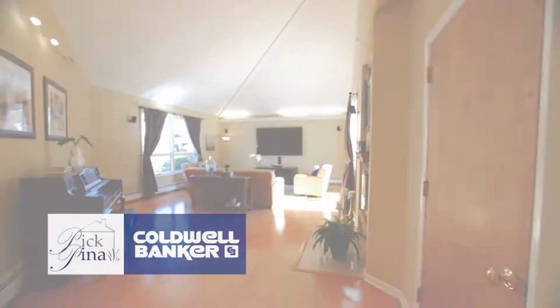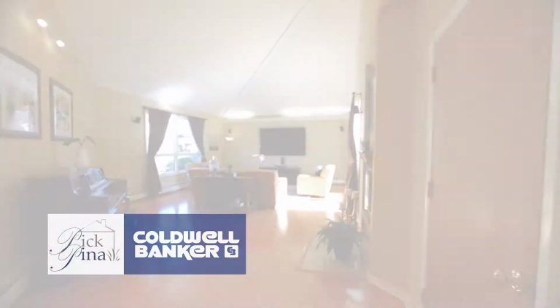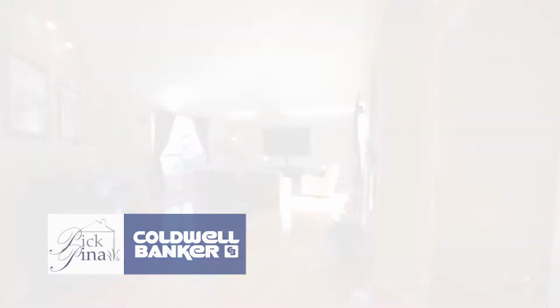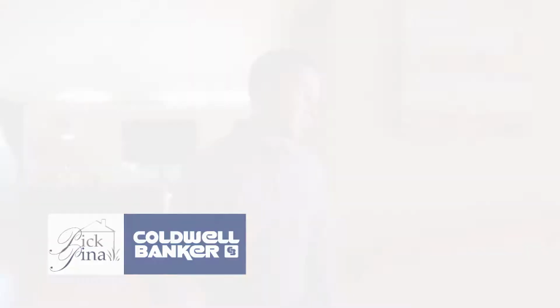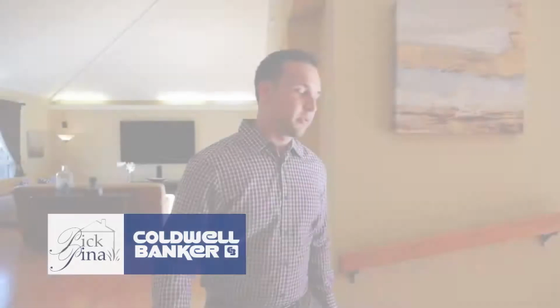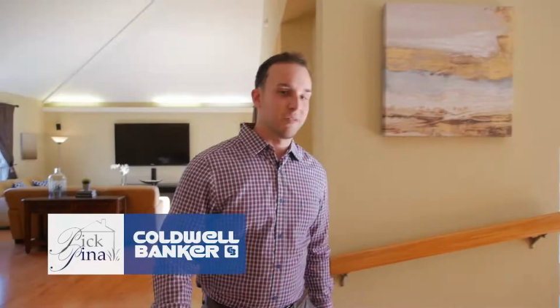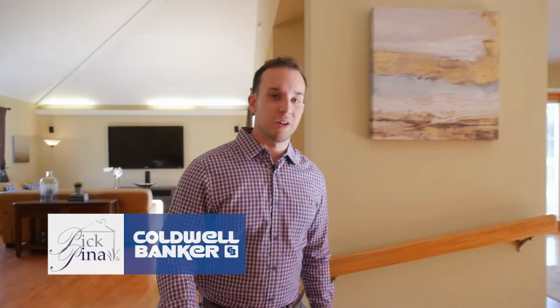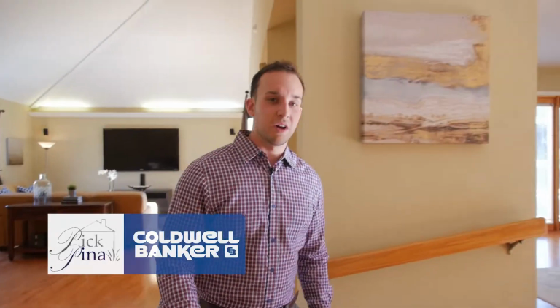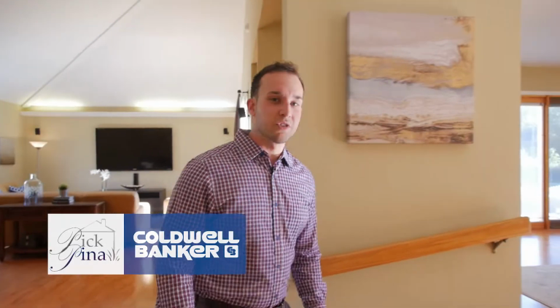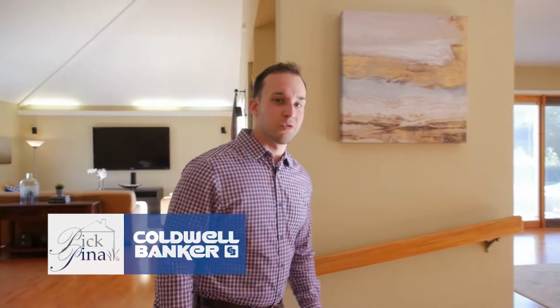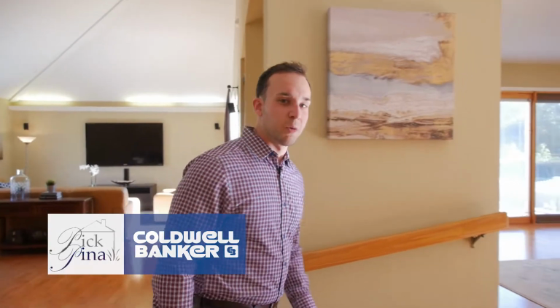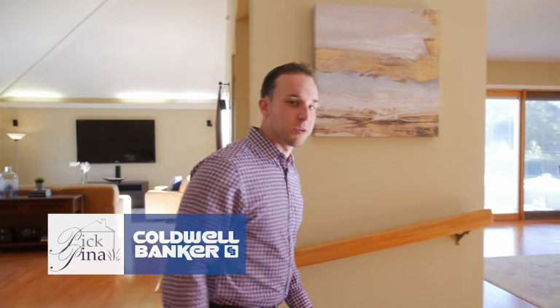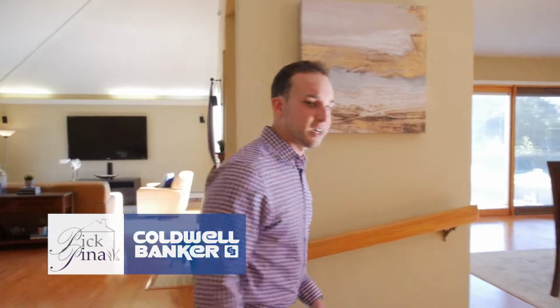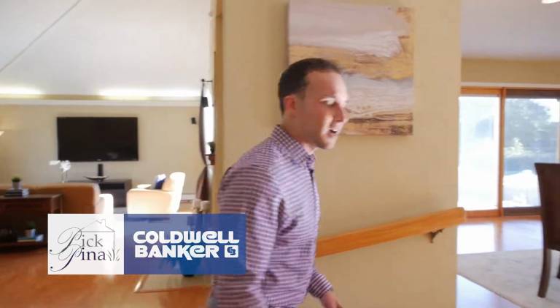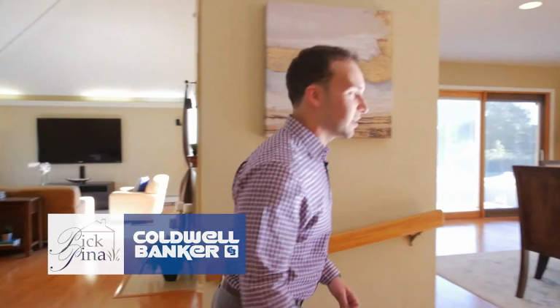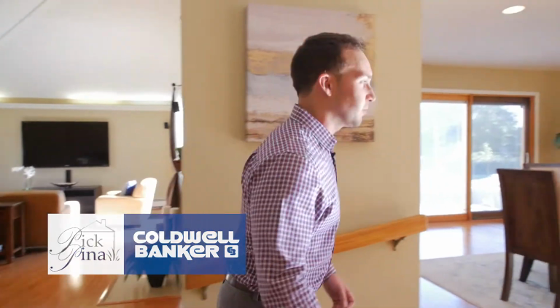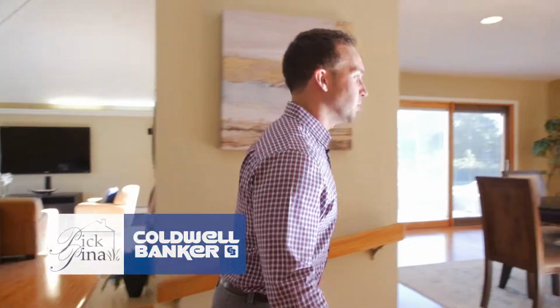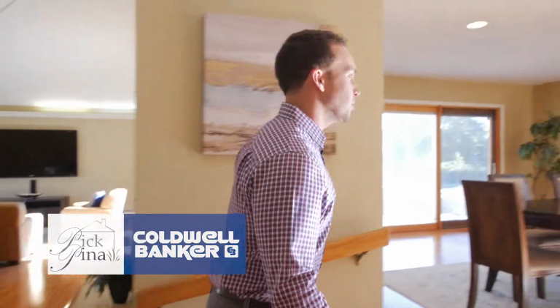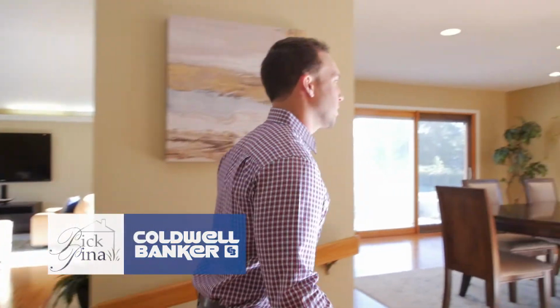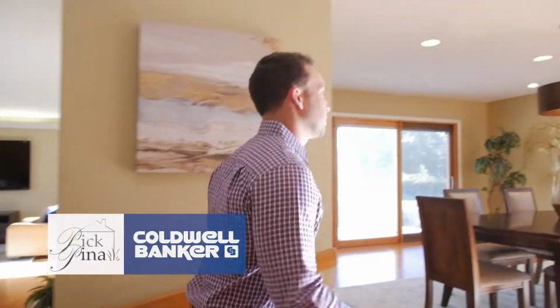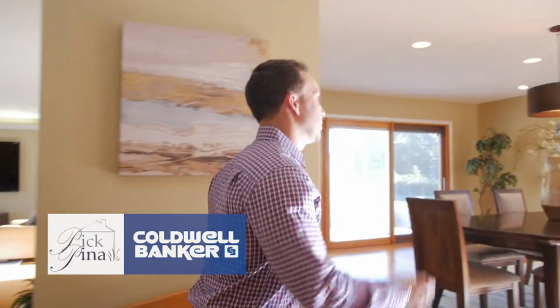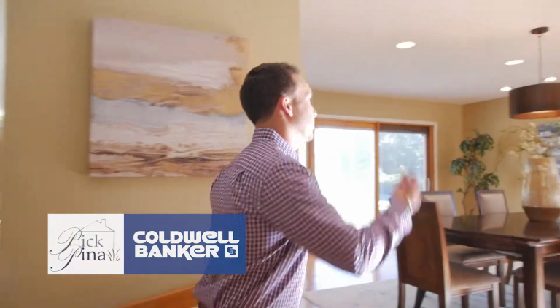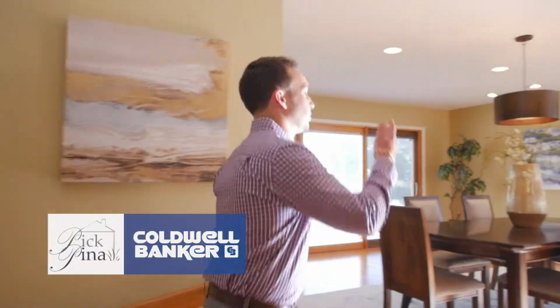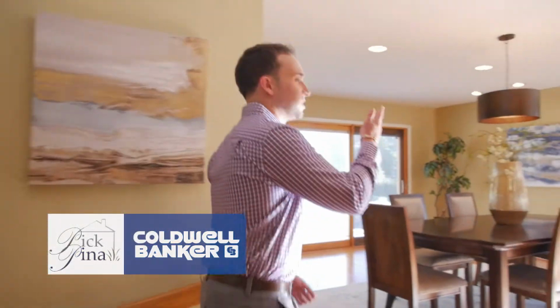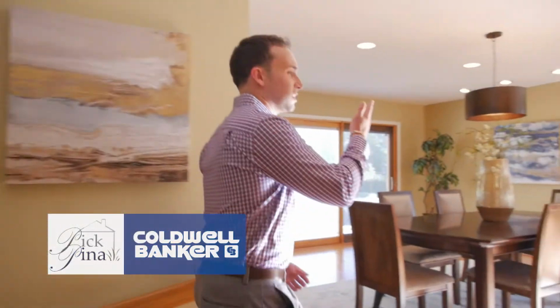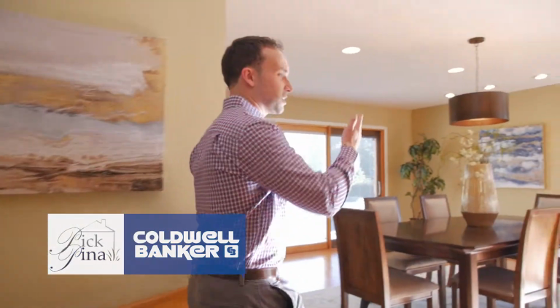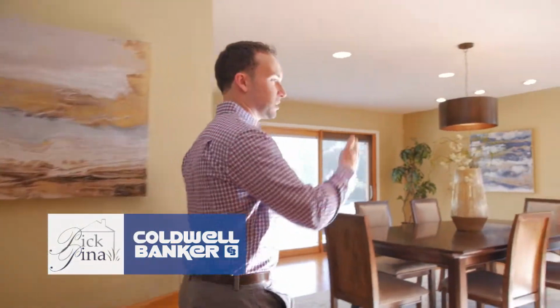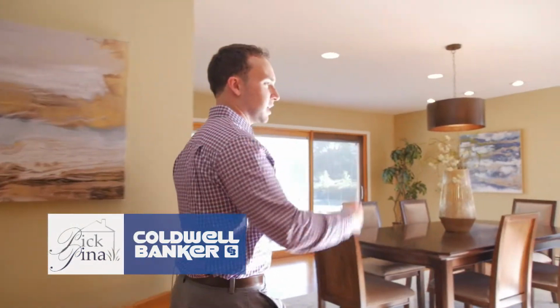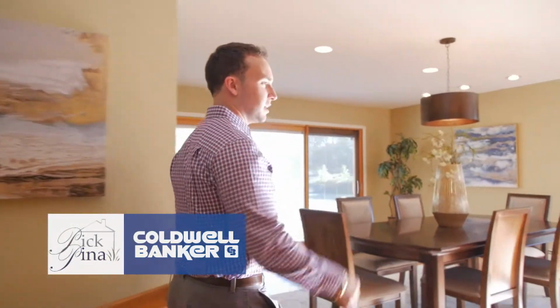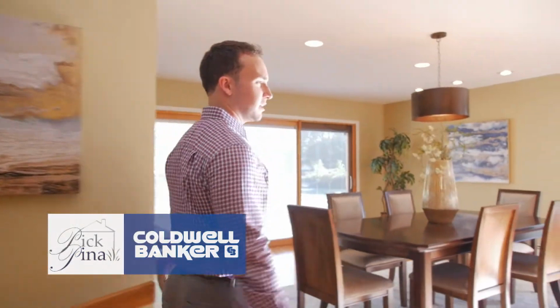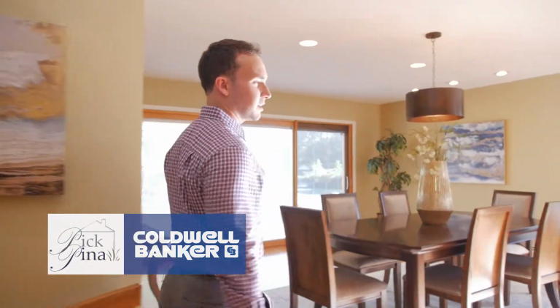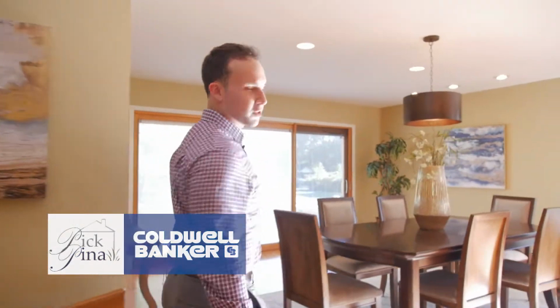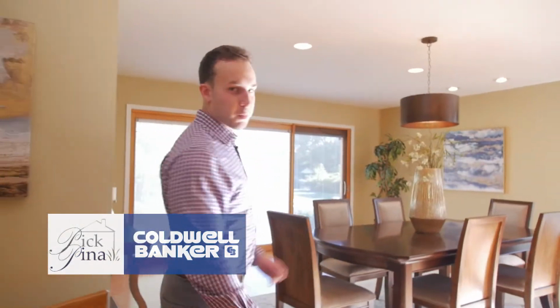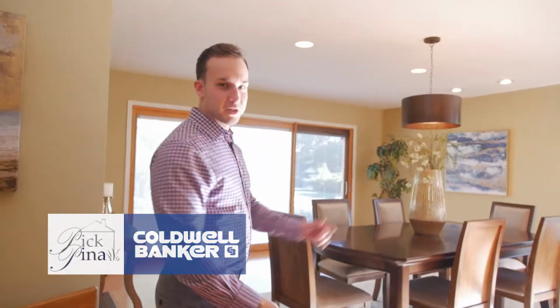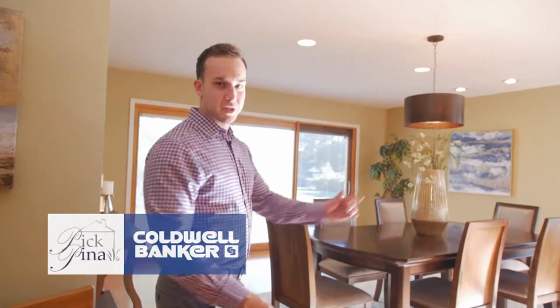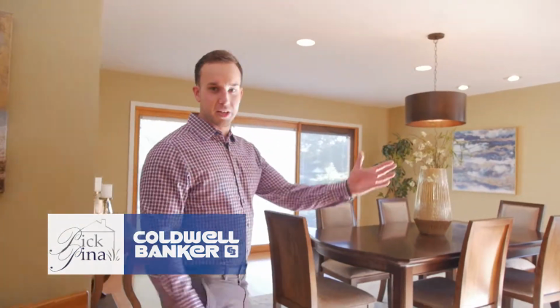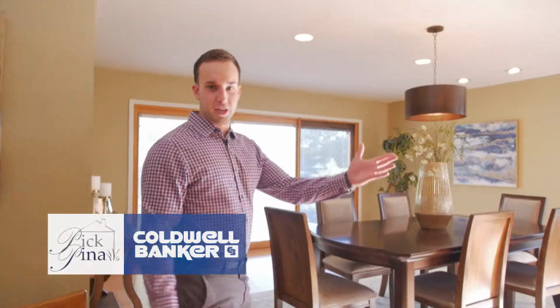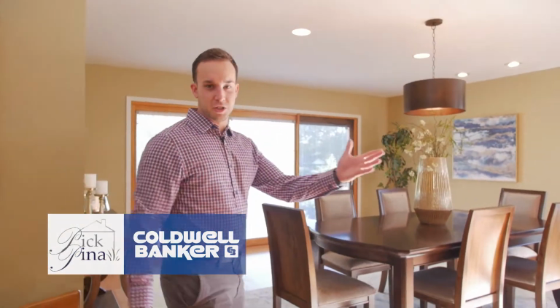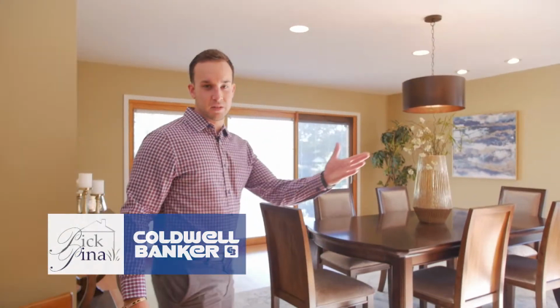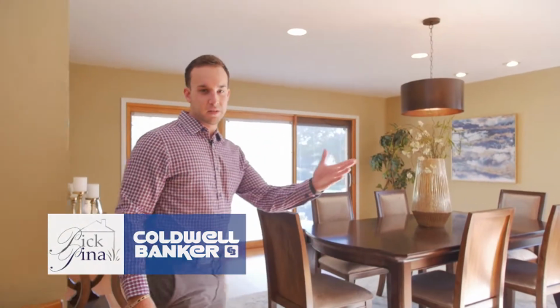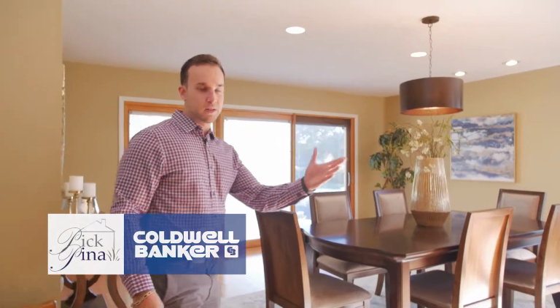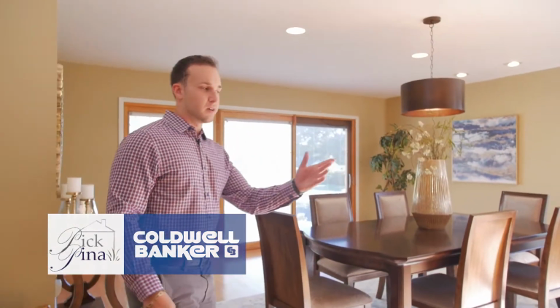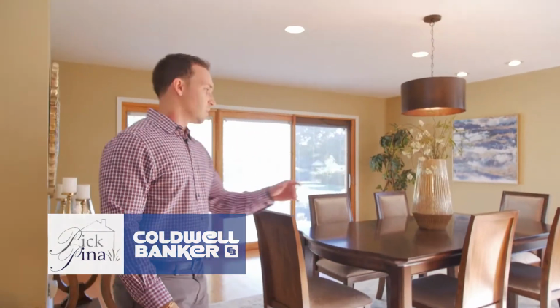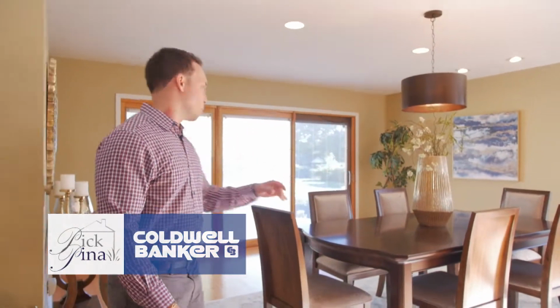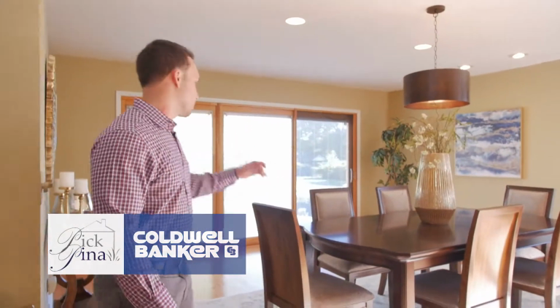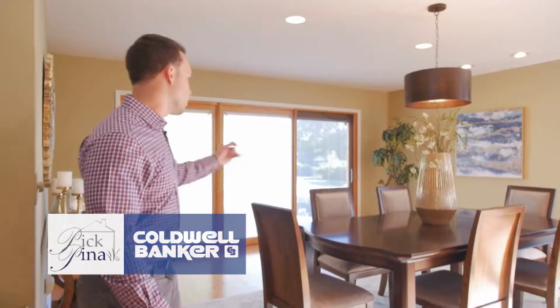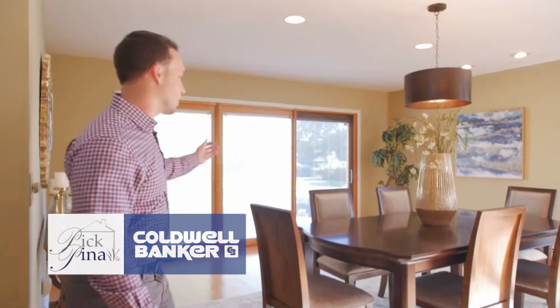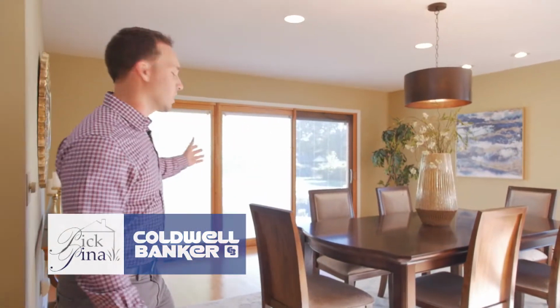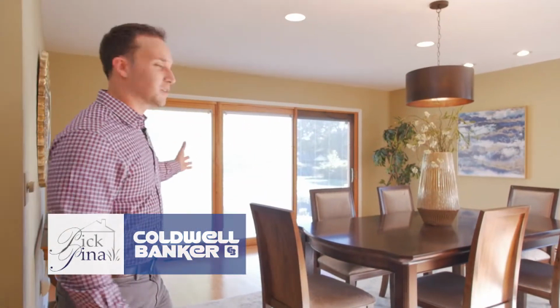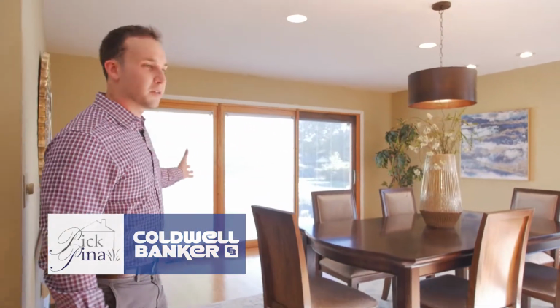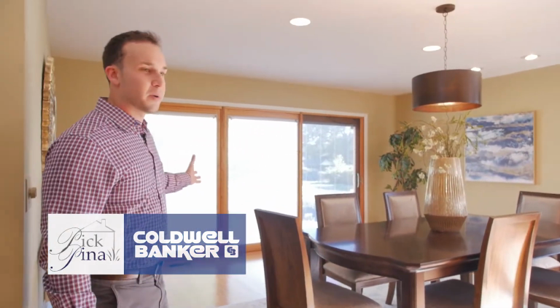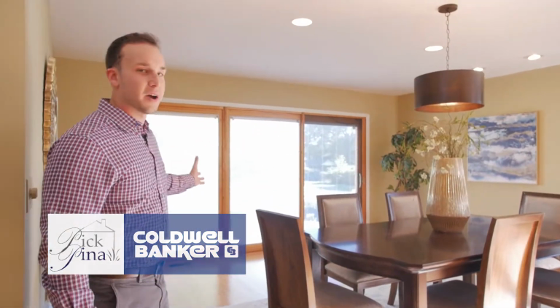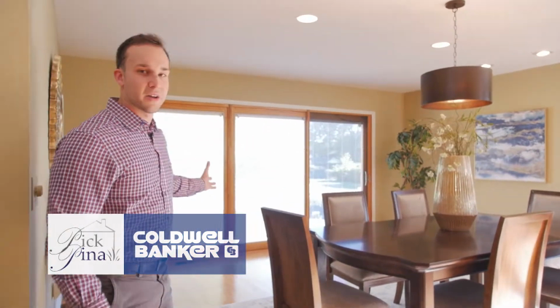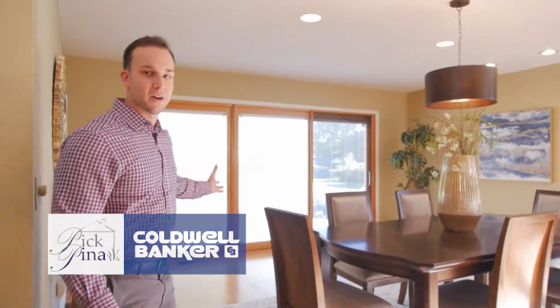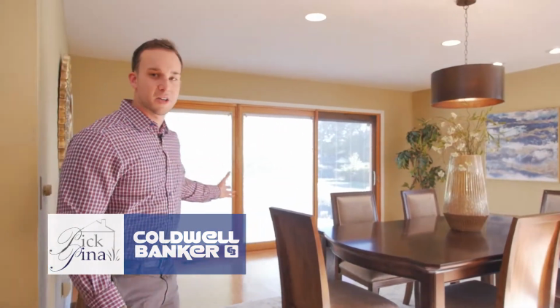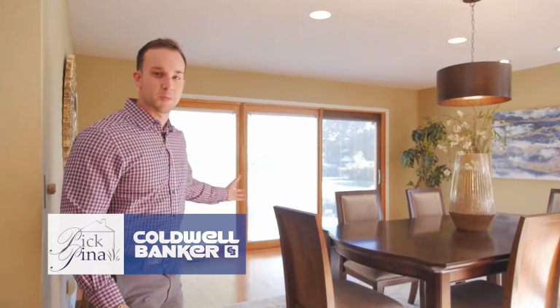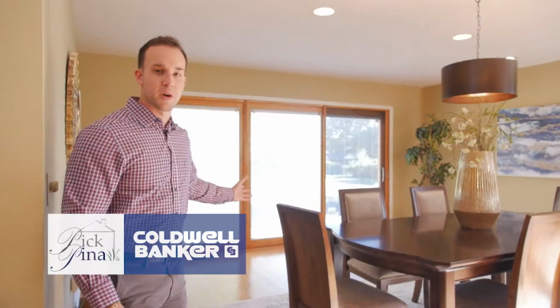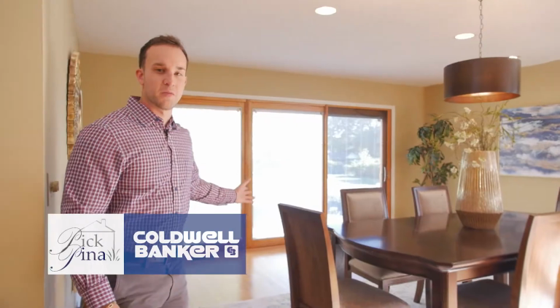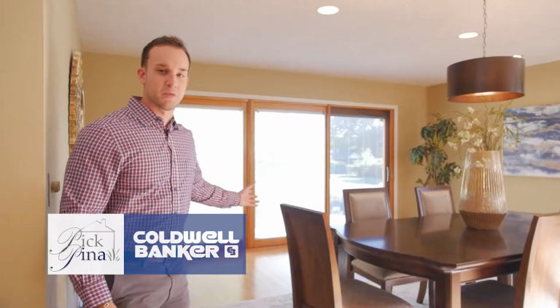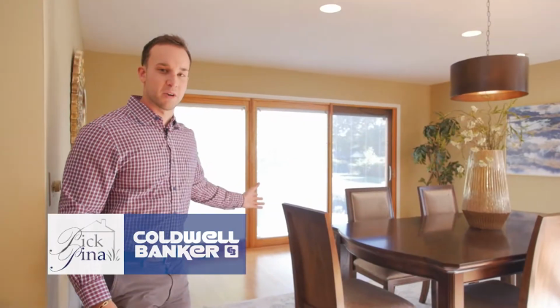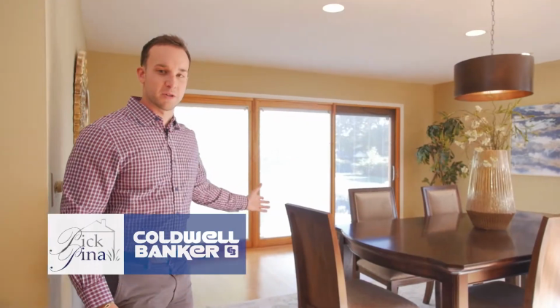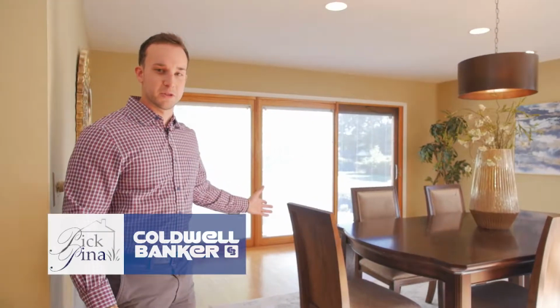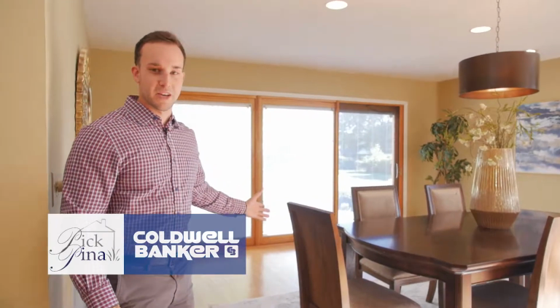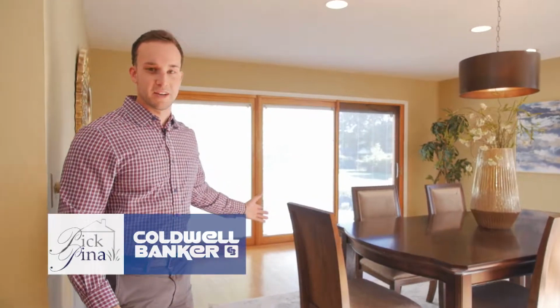We have a large formal dining room complete with recessed lighting. It's open to the kitchen with a walkout to the backyard. It's perfect for entertaining.